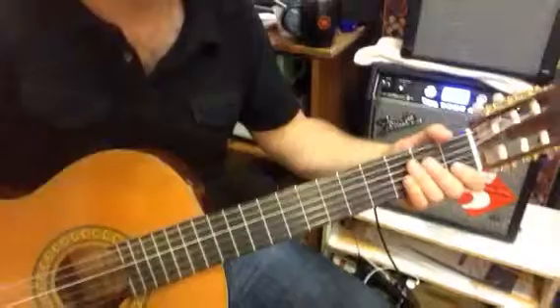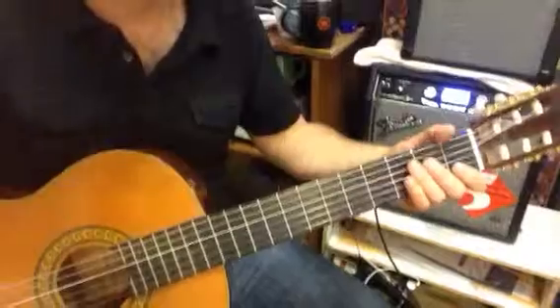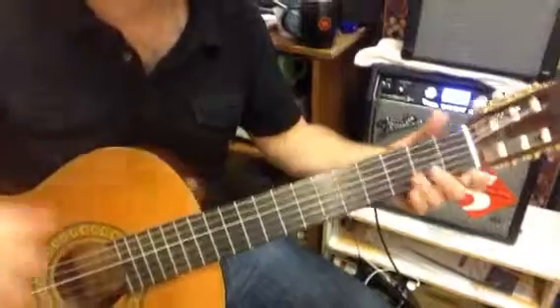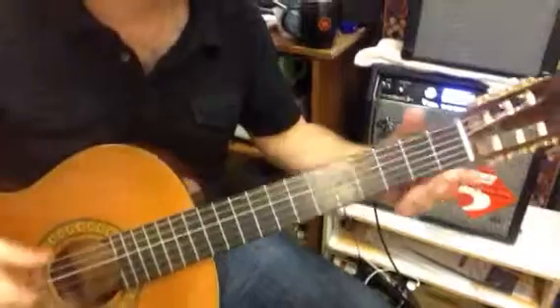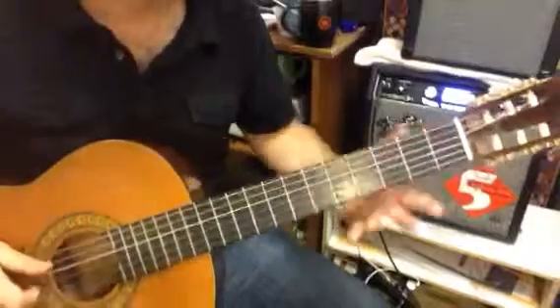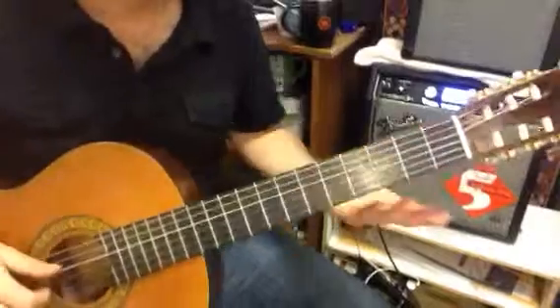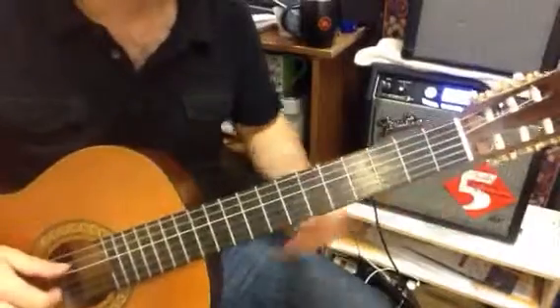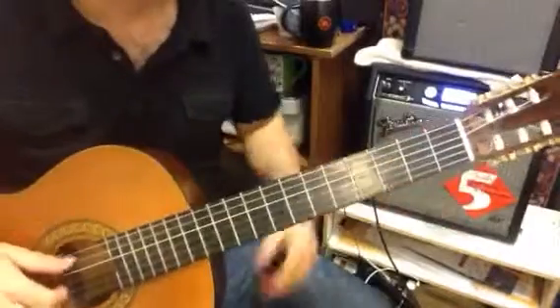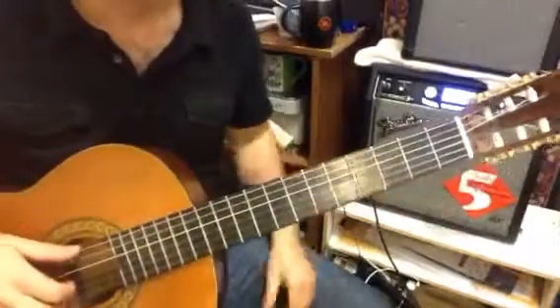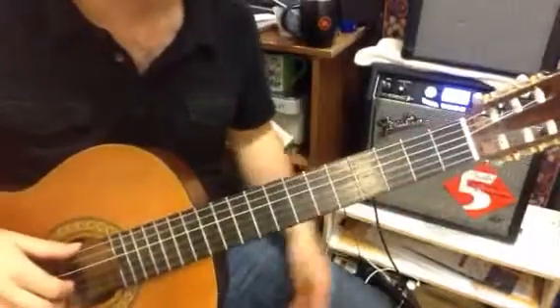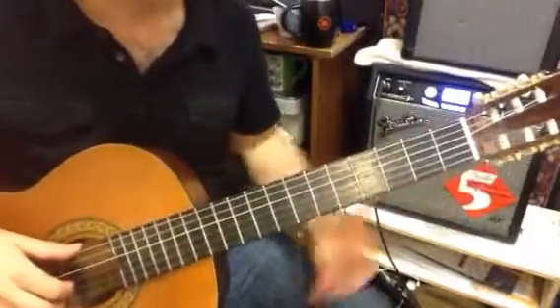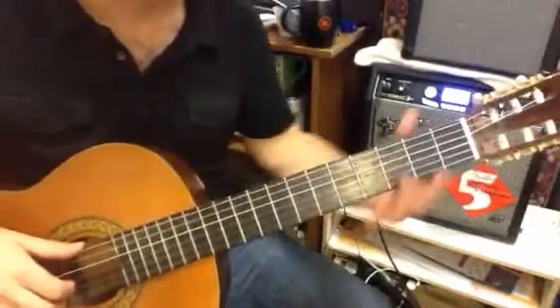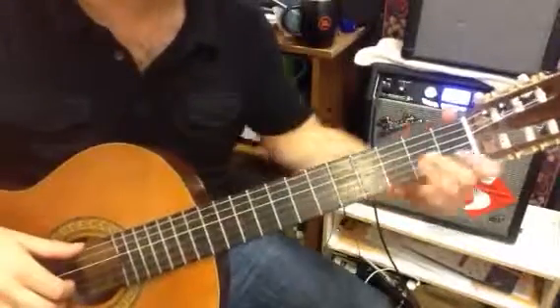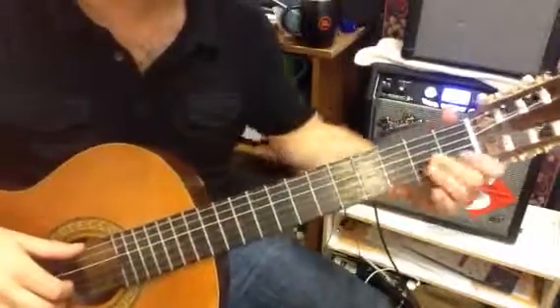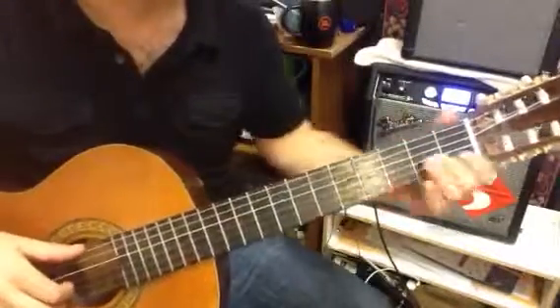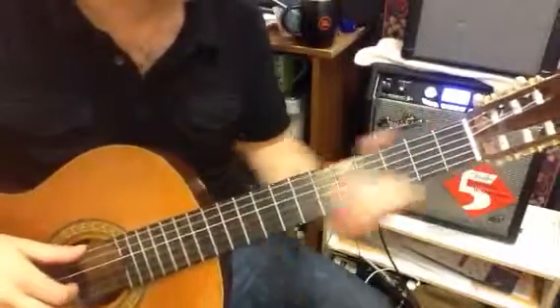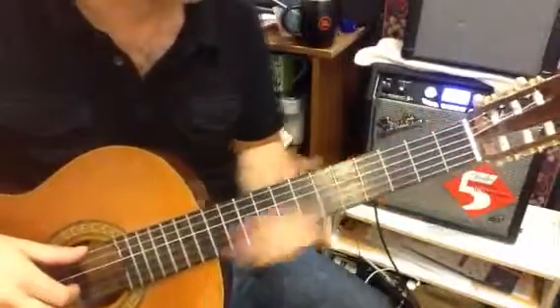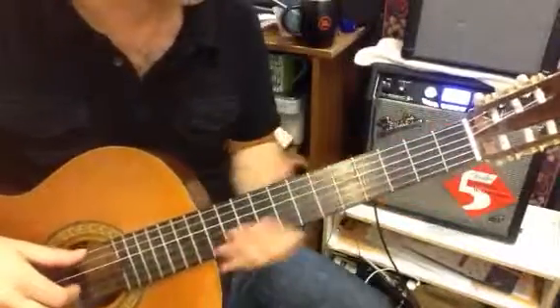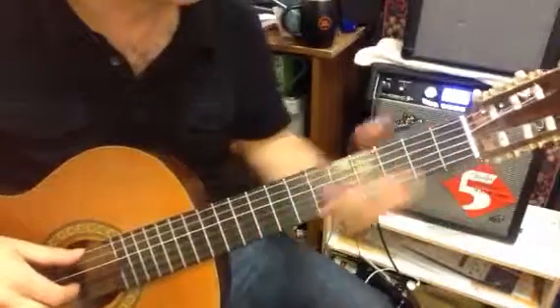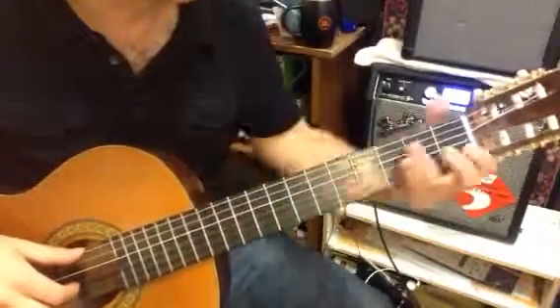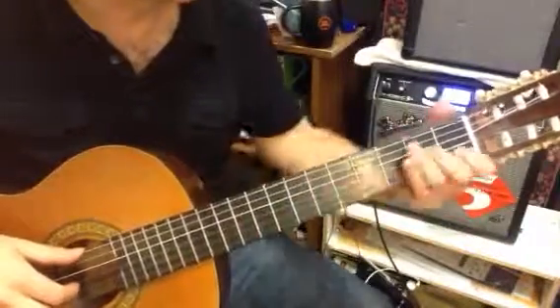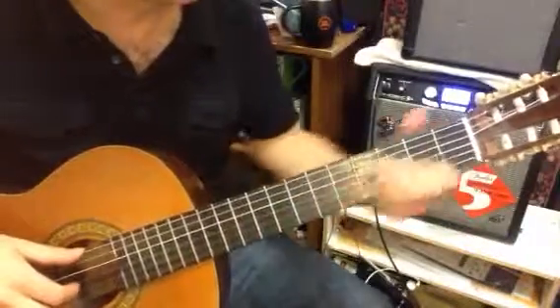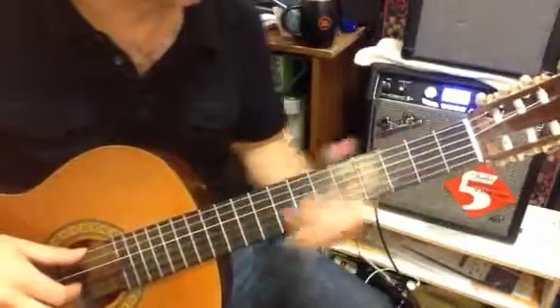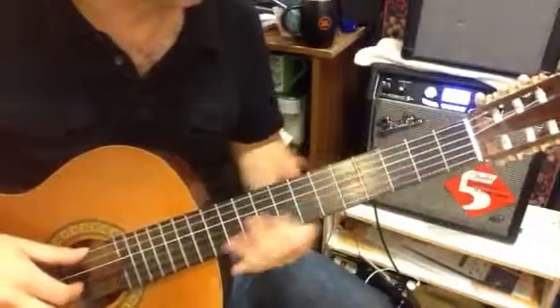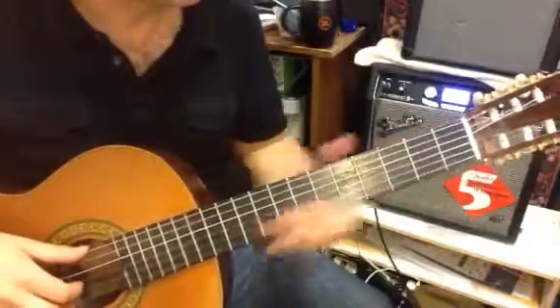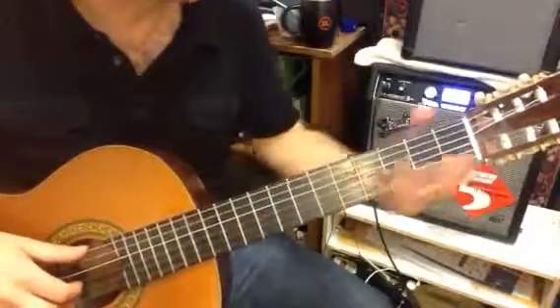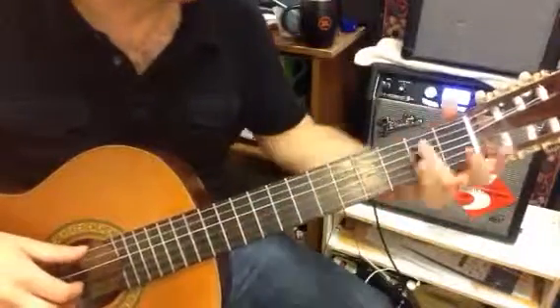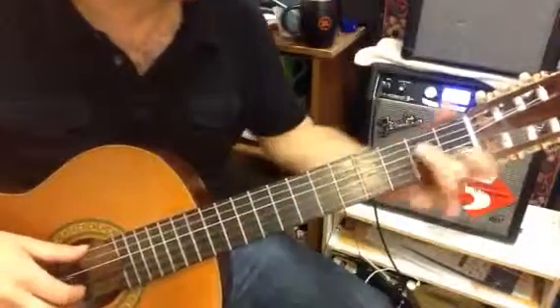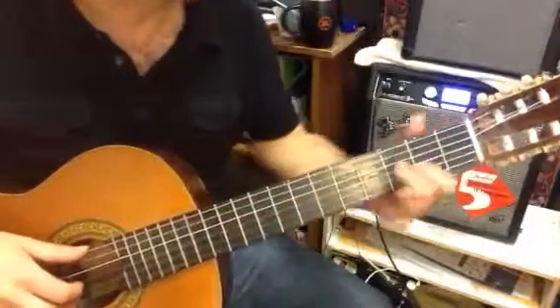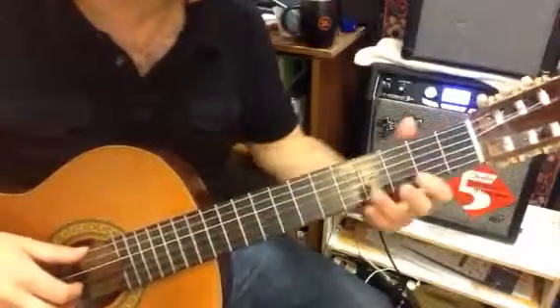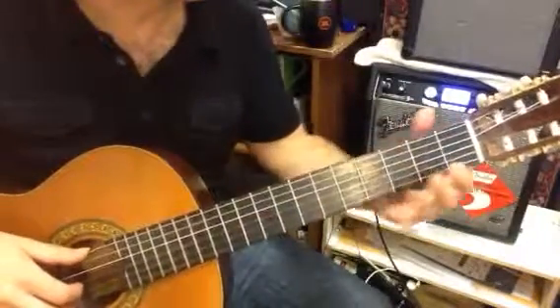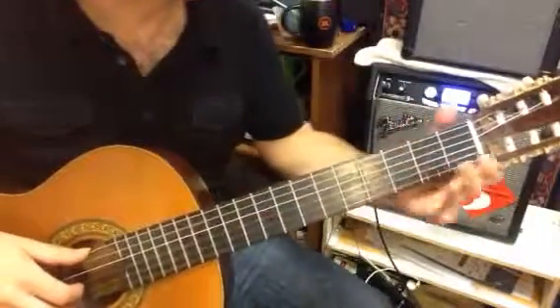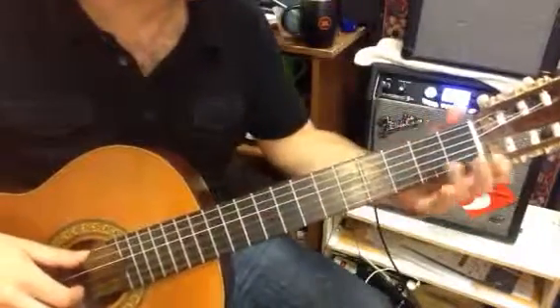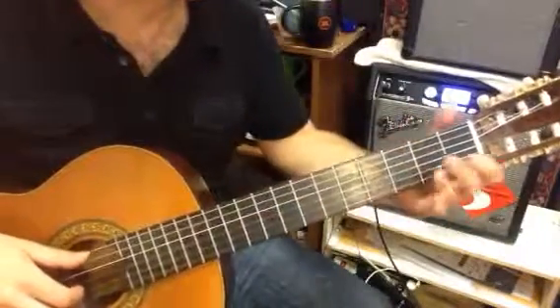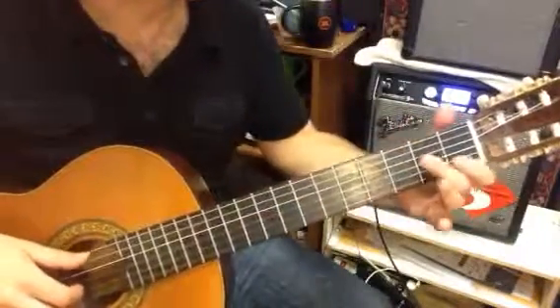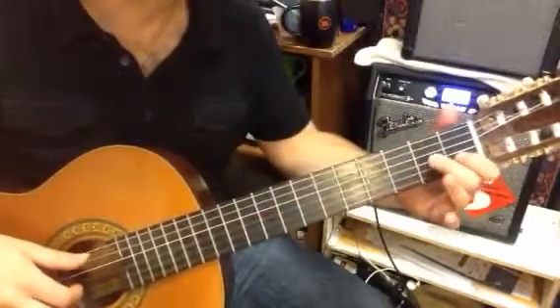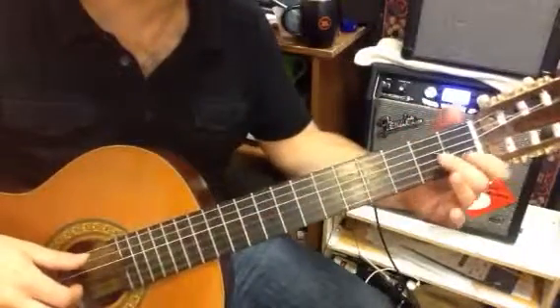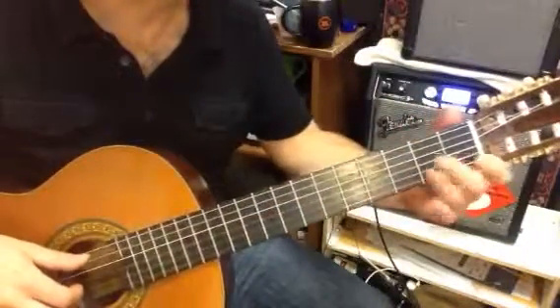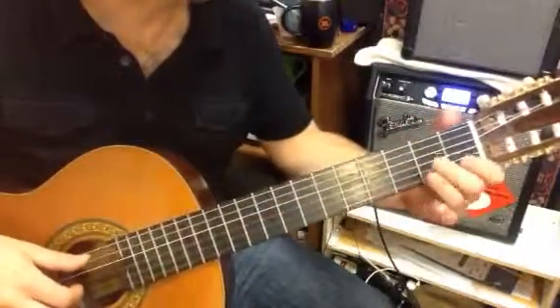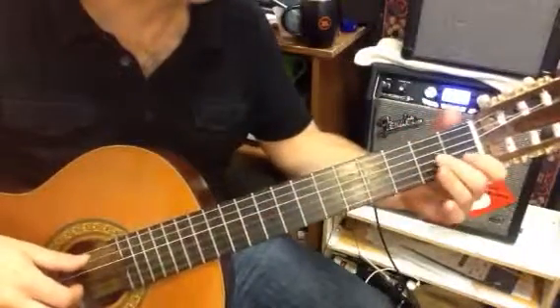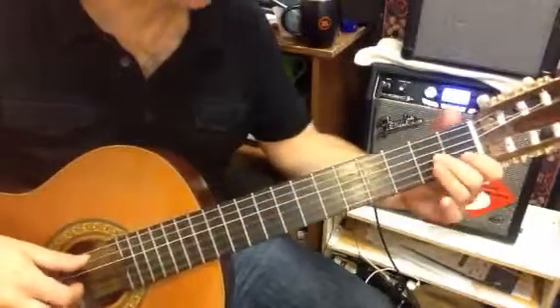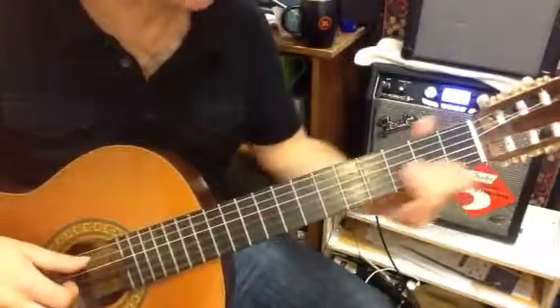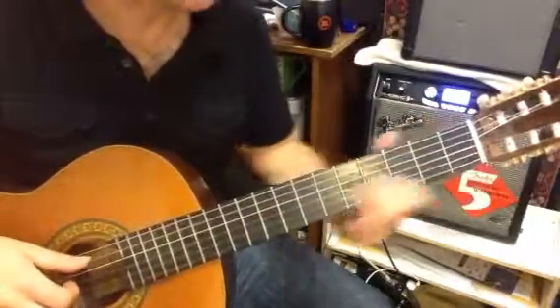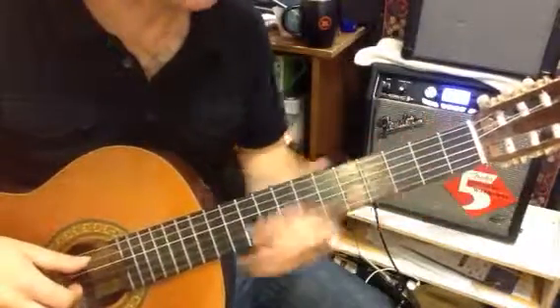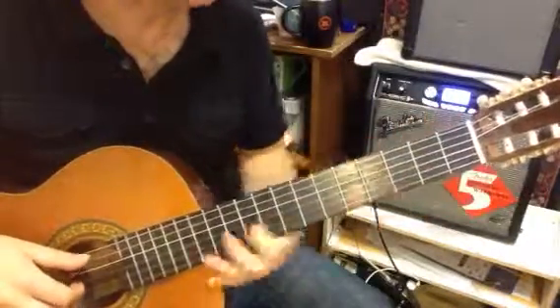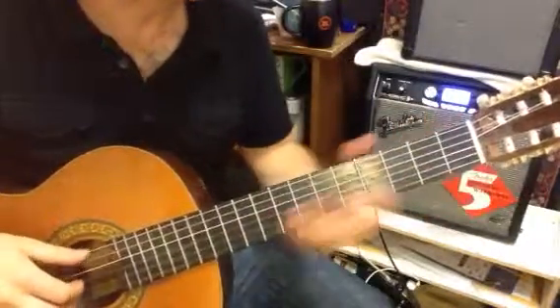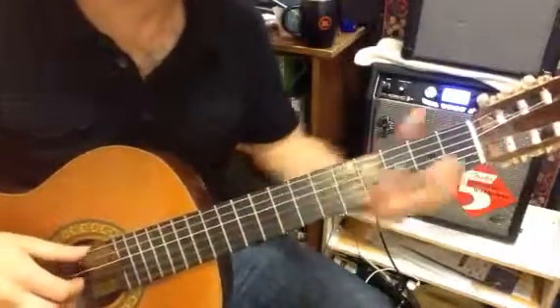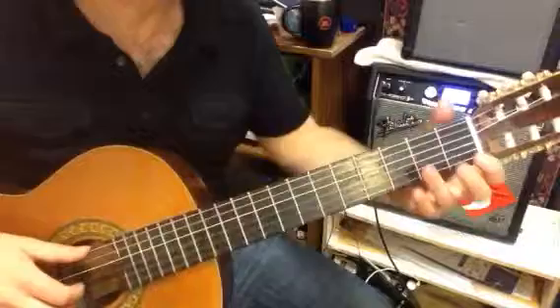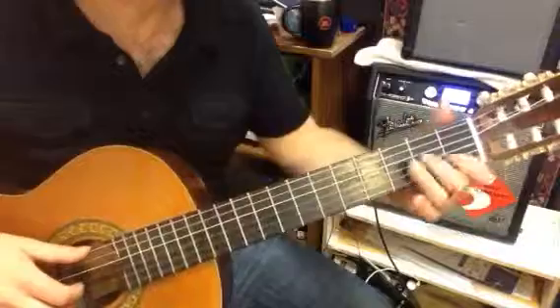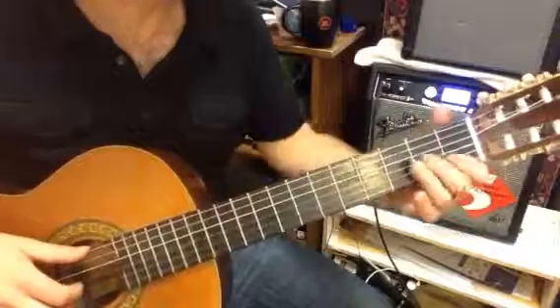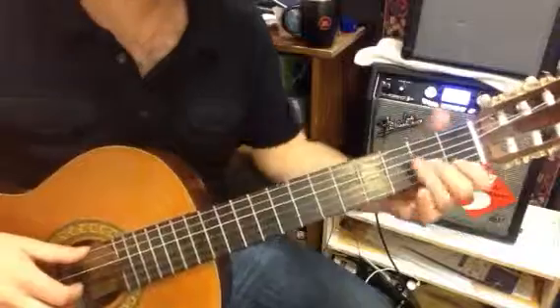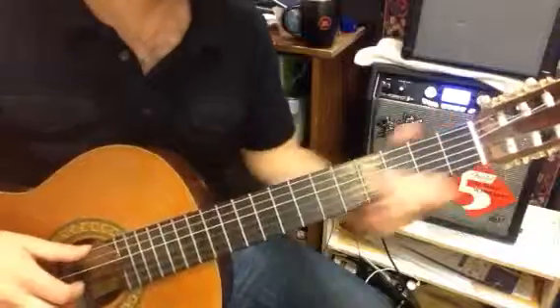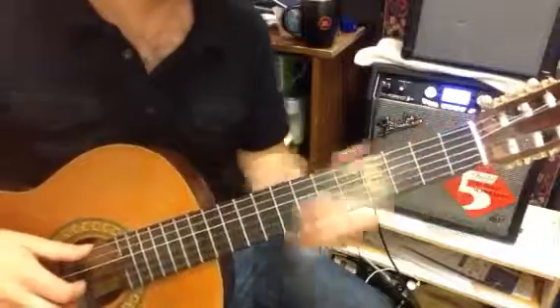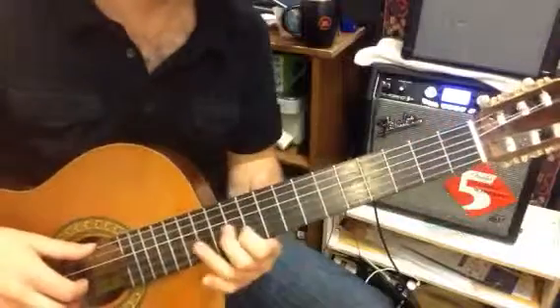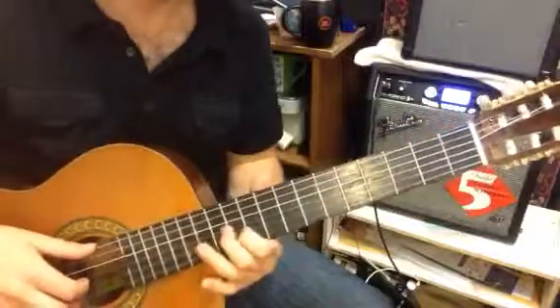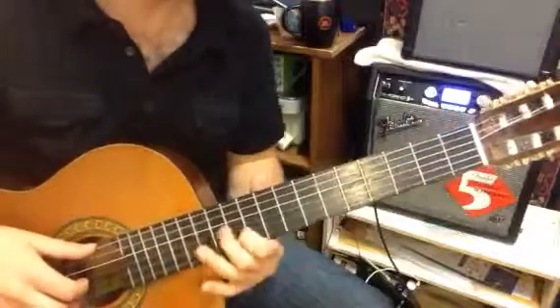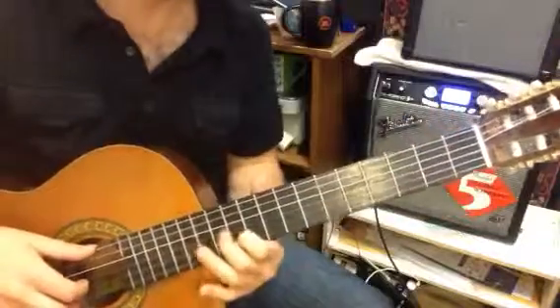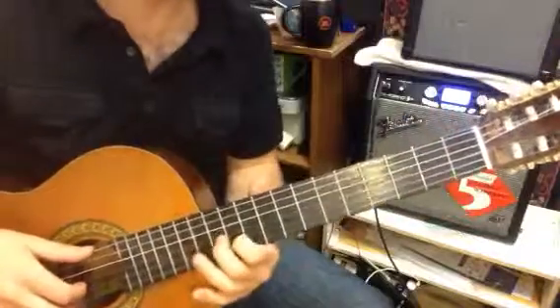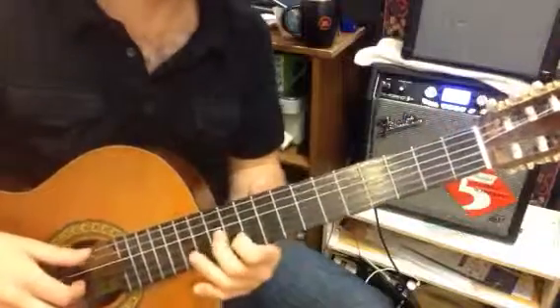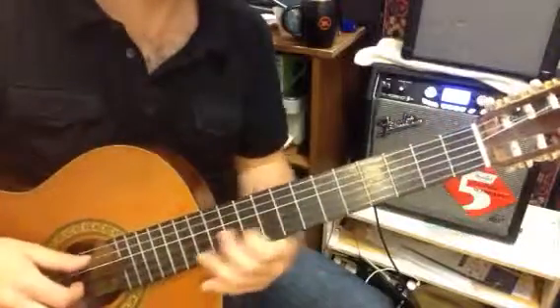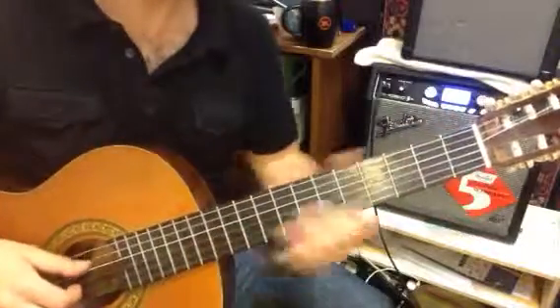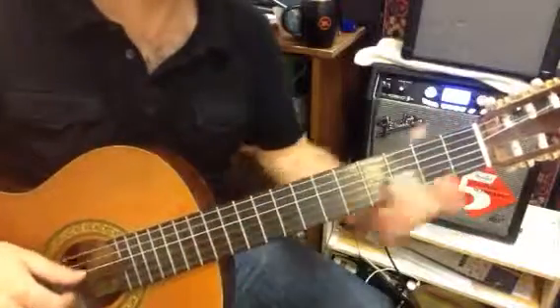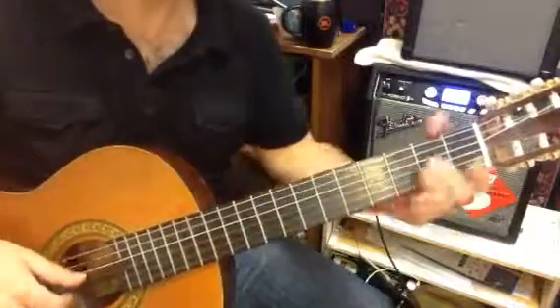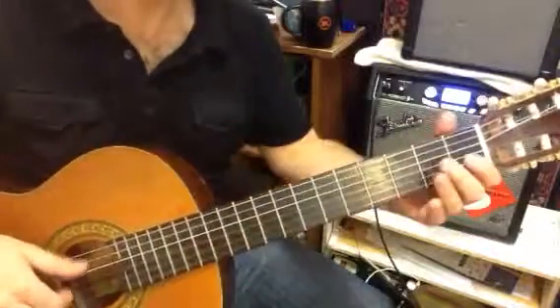Diatonic thirds — we'll call this diatonic thirds horizontally, which is at the neck in this way.